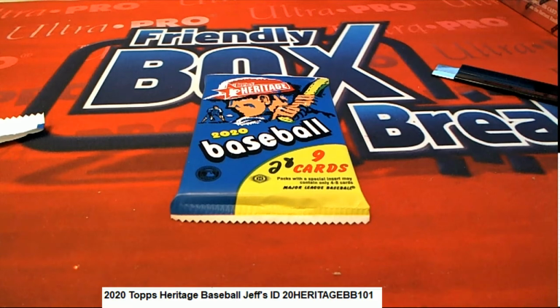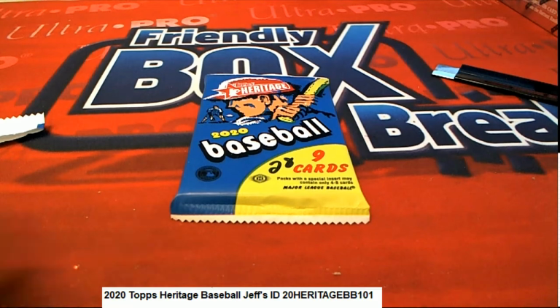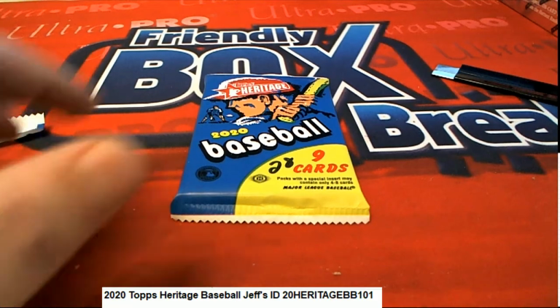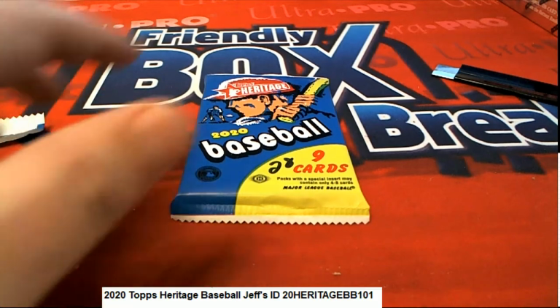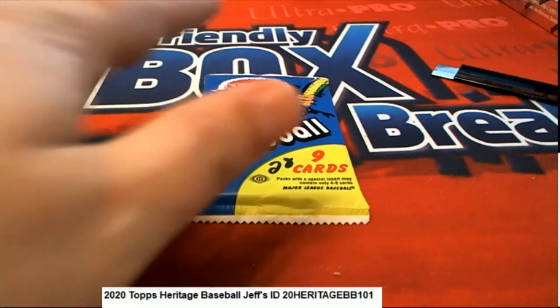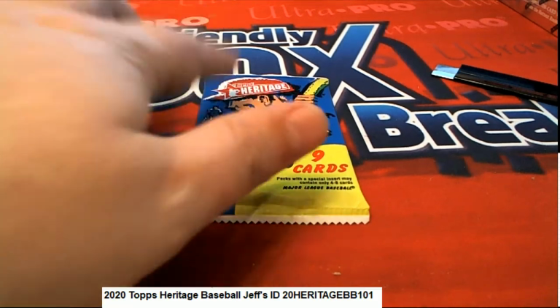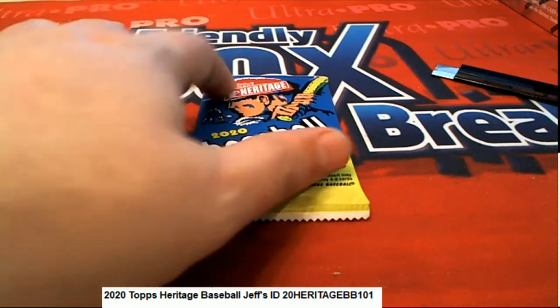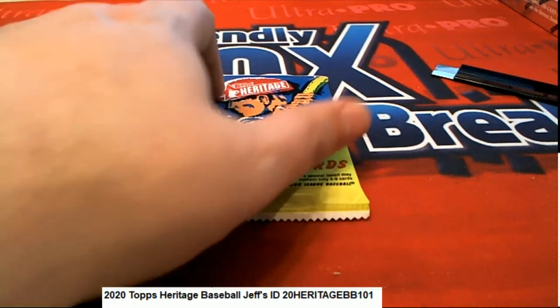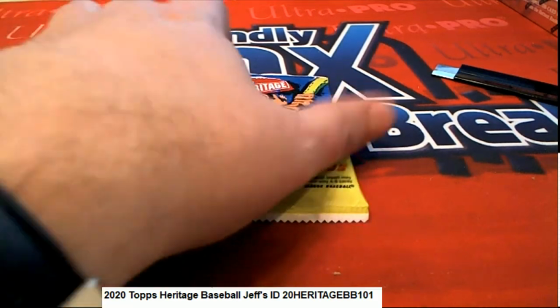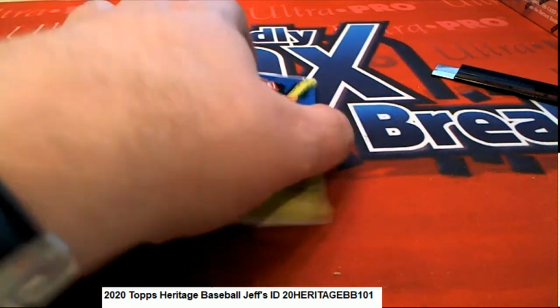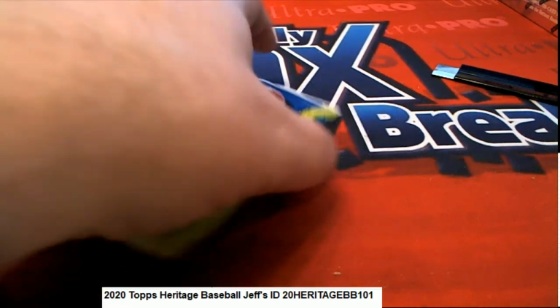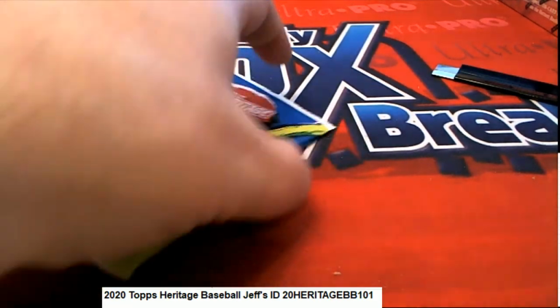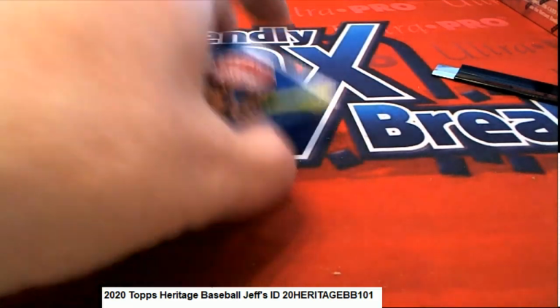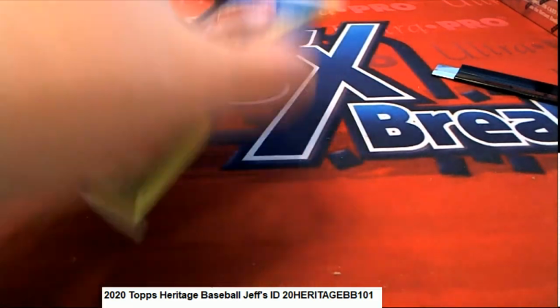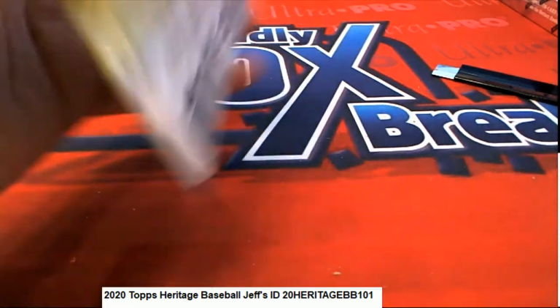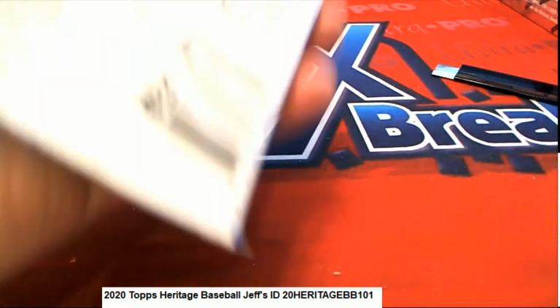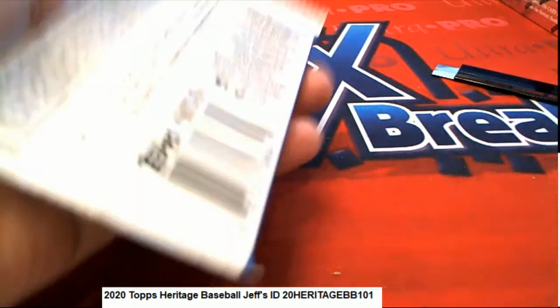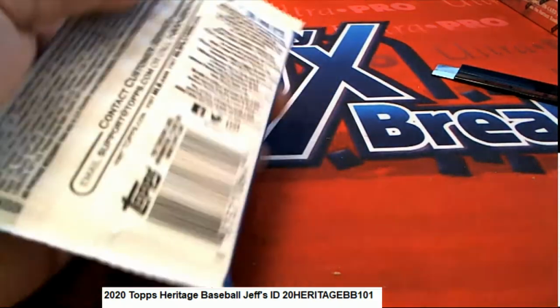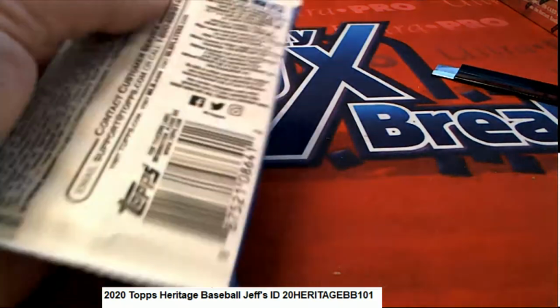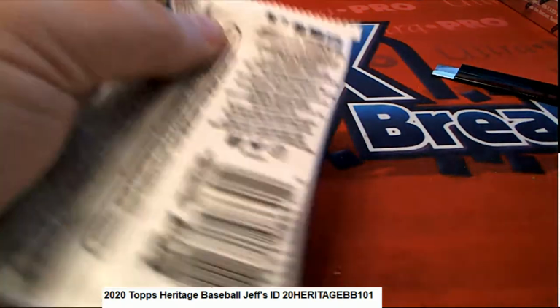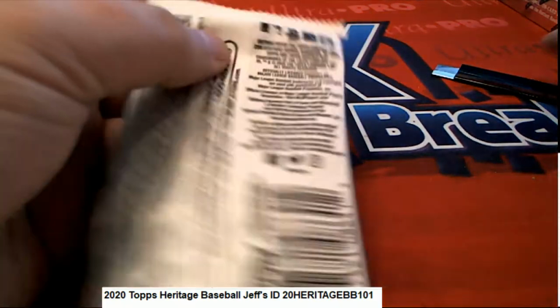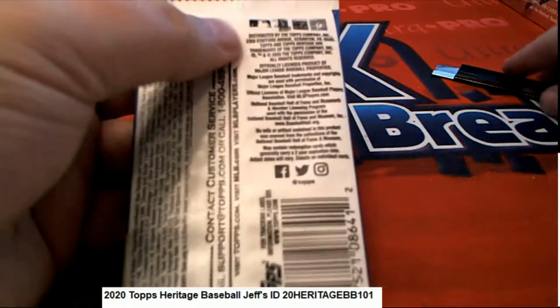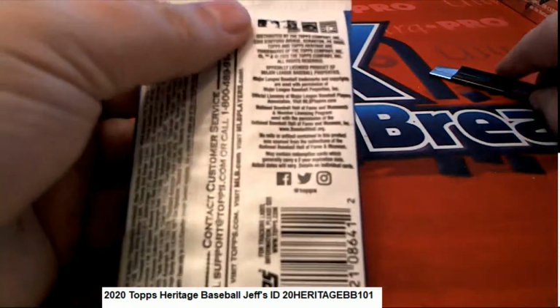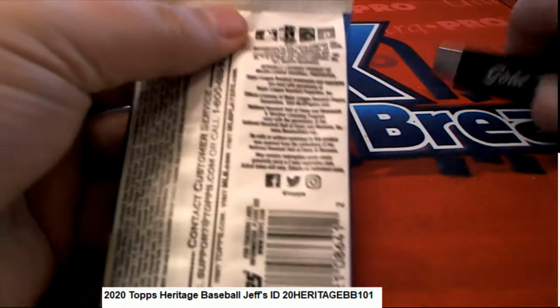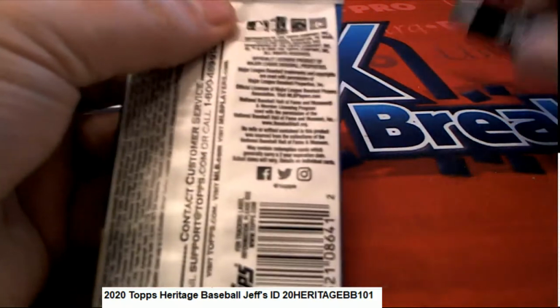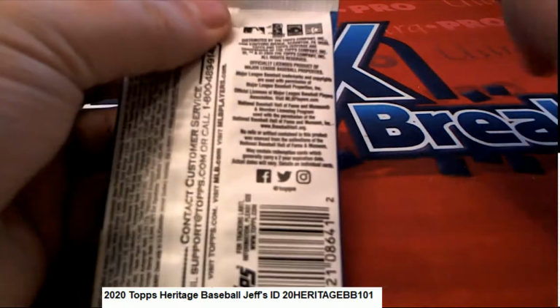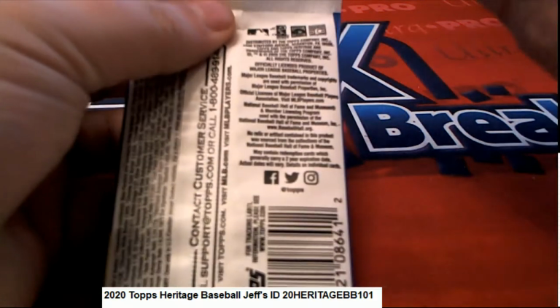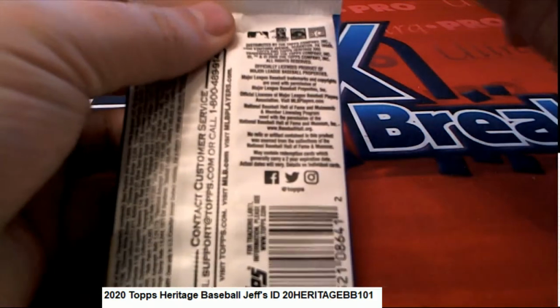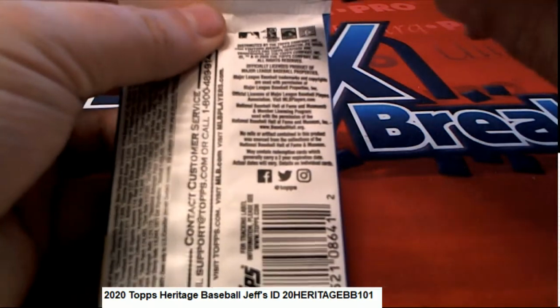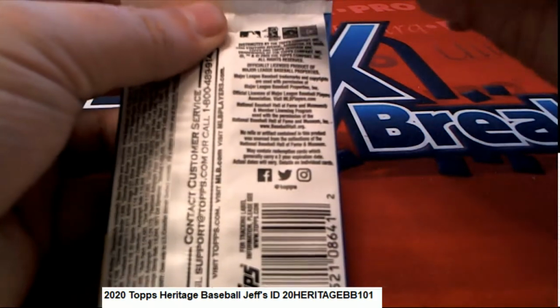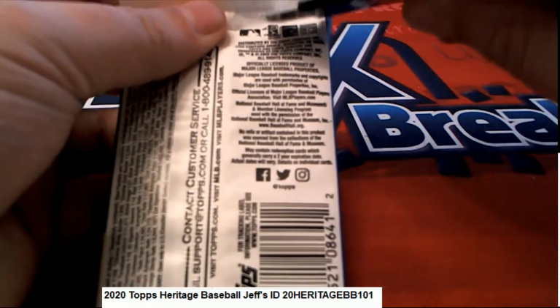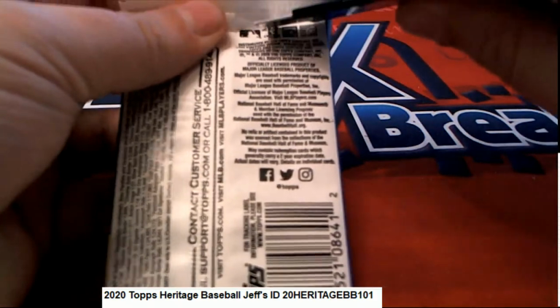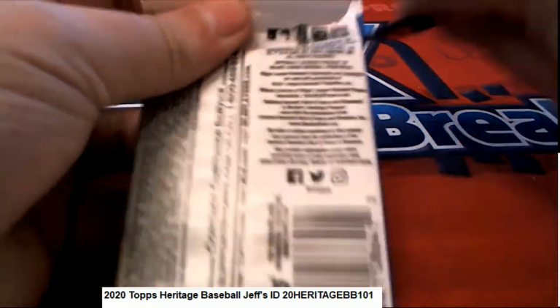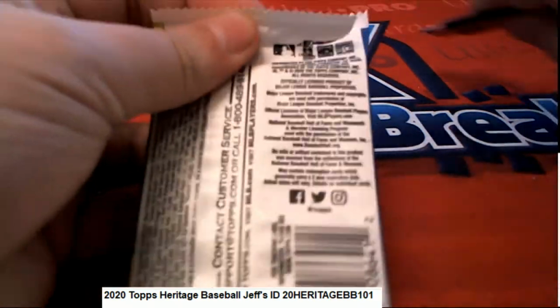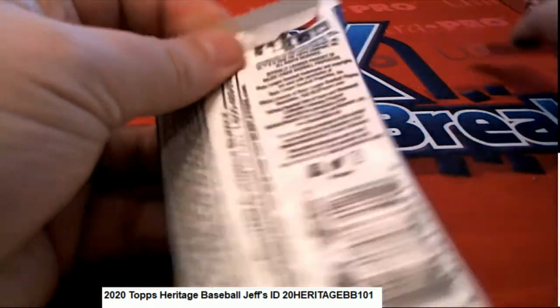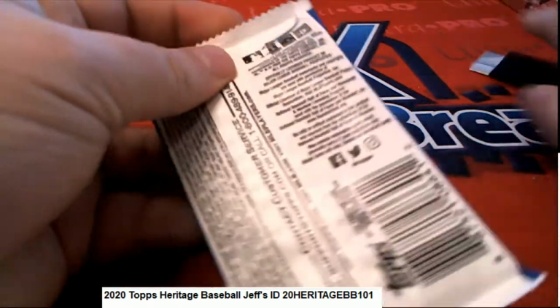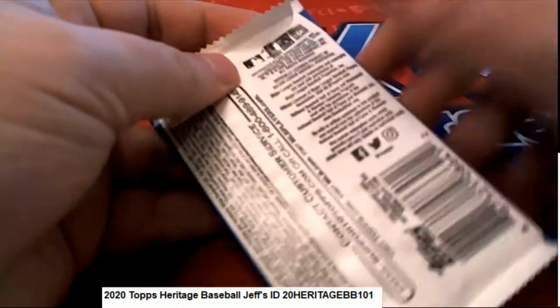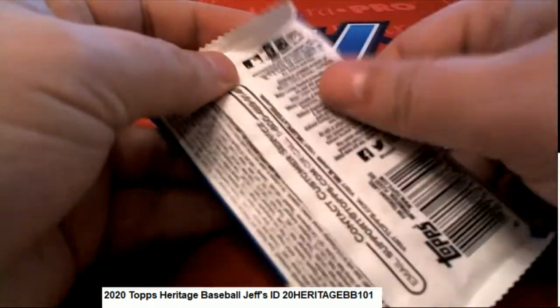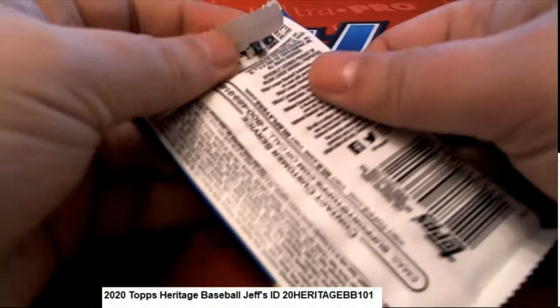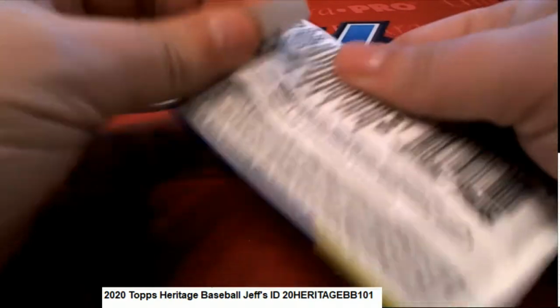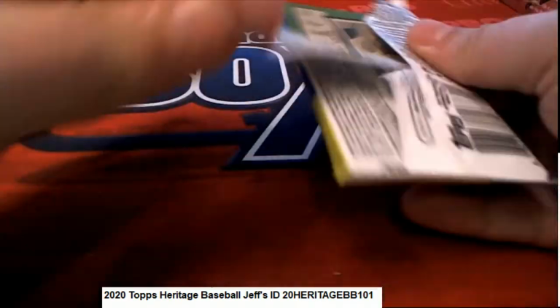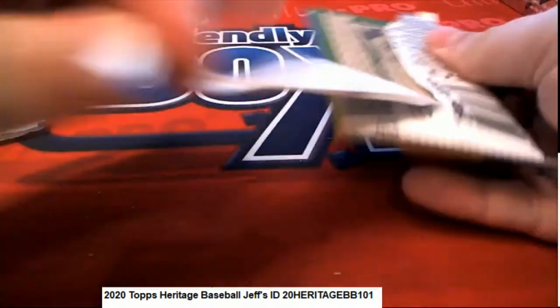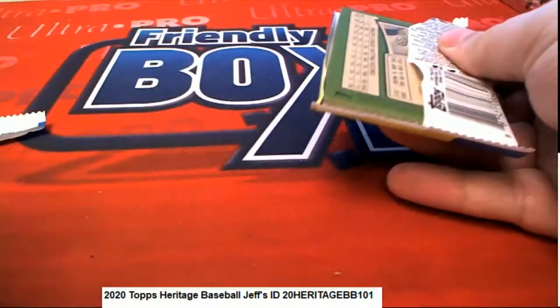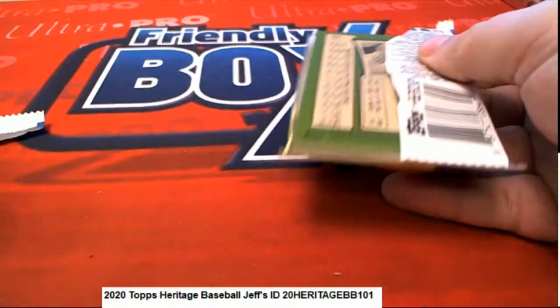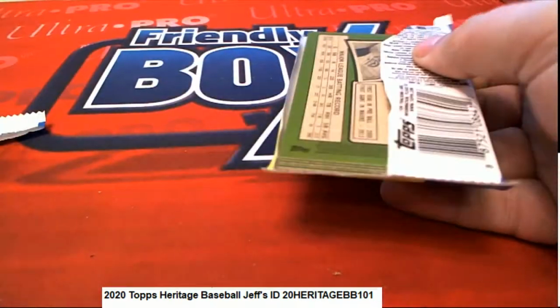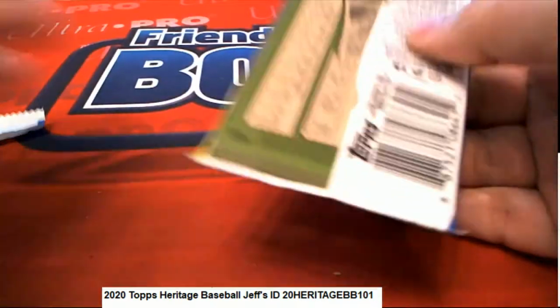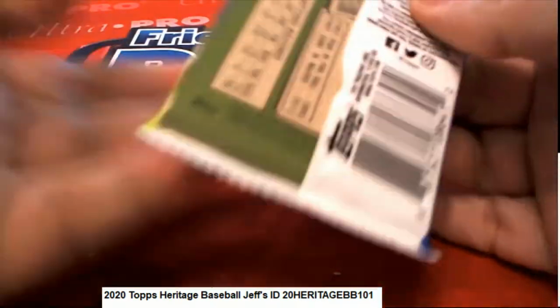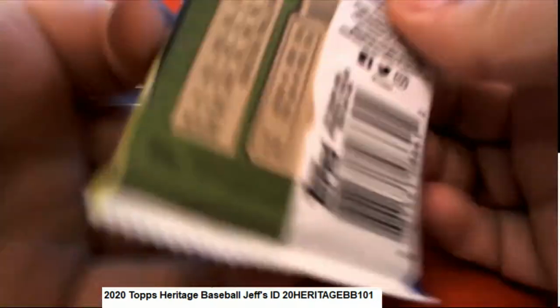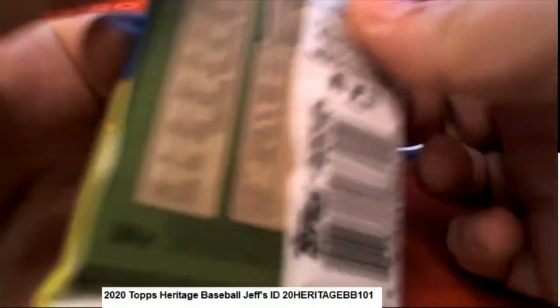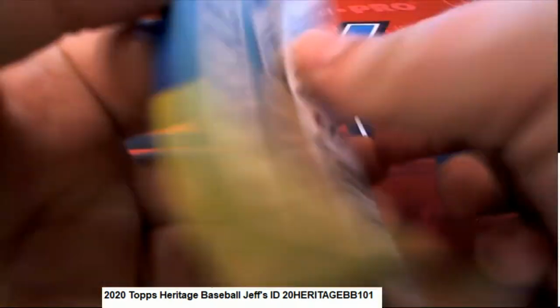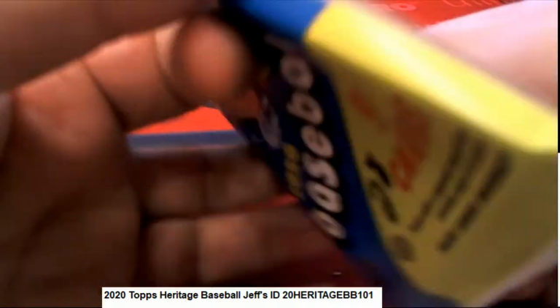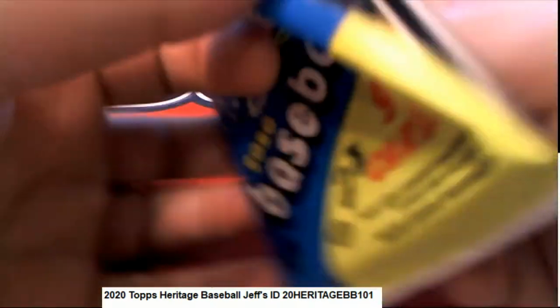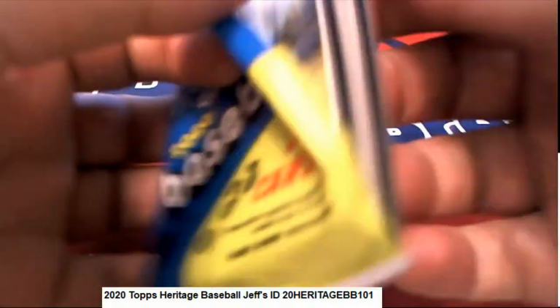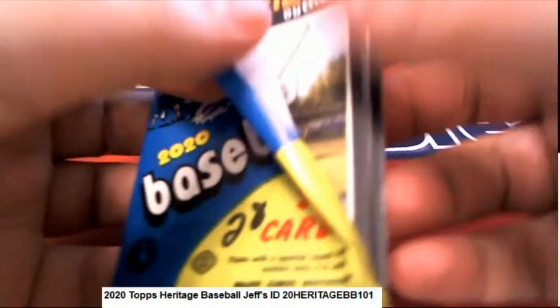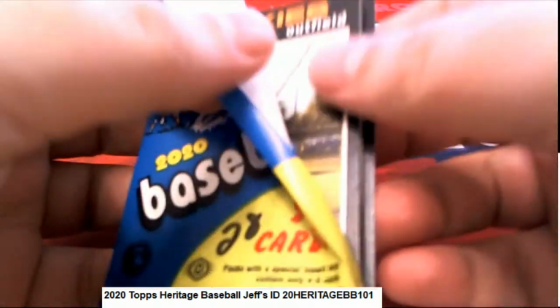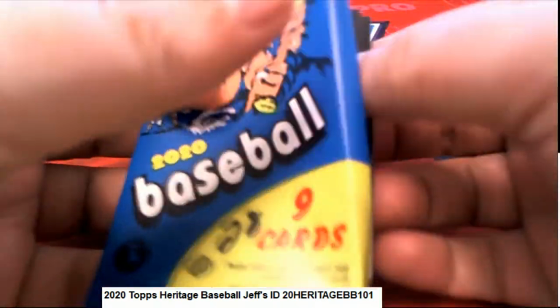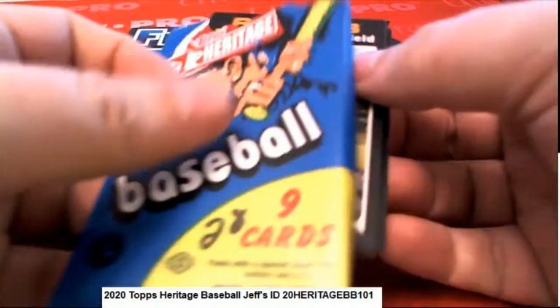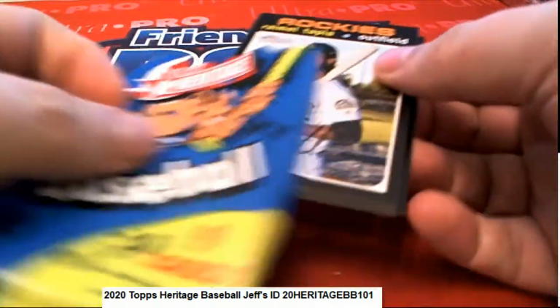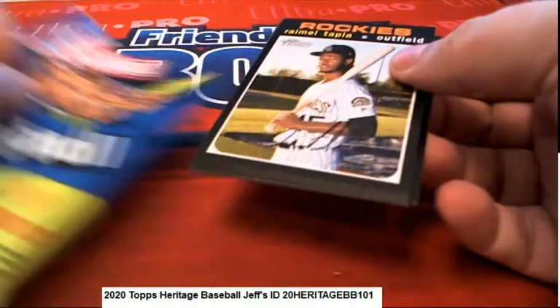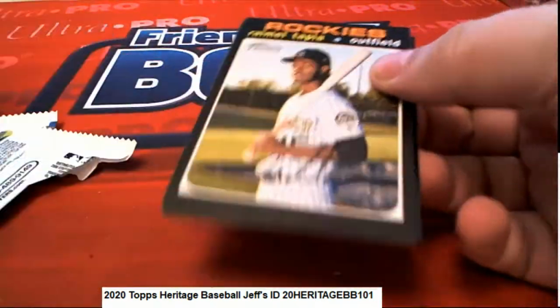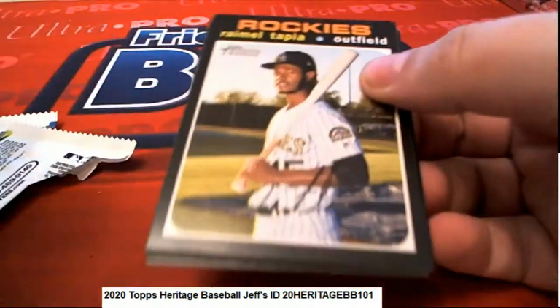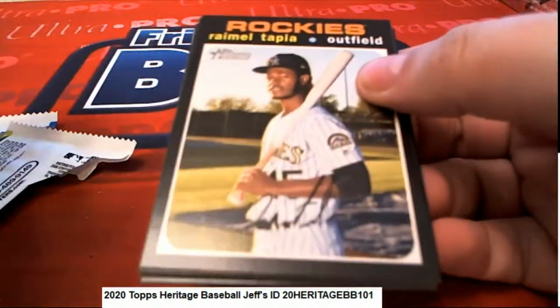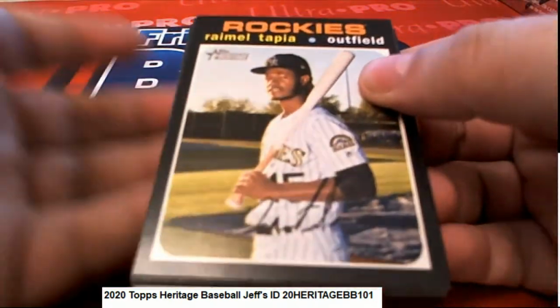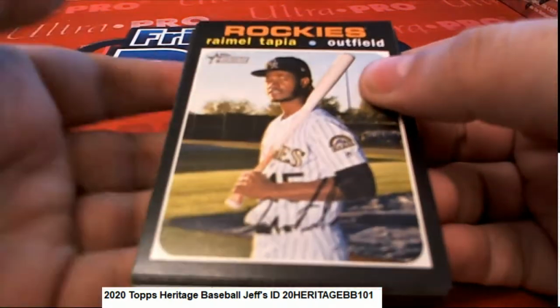Good luck Jeff. I hope you hit big in pack number 28. Let's see what happens as we look for variations.